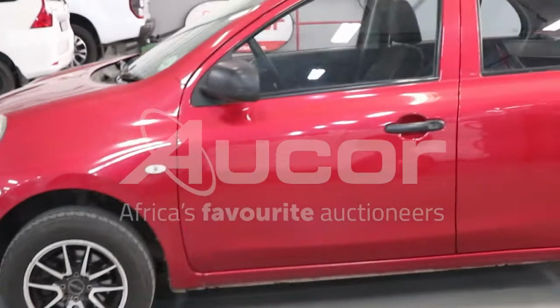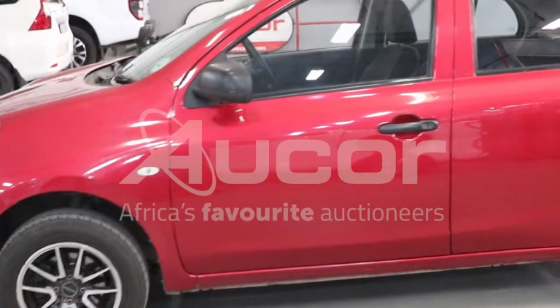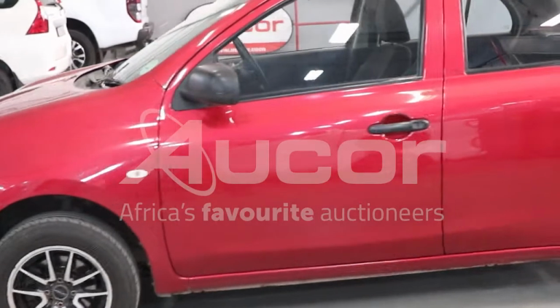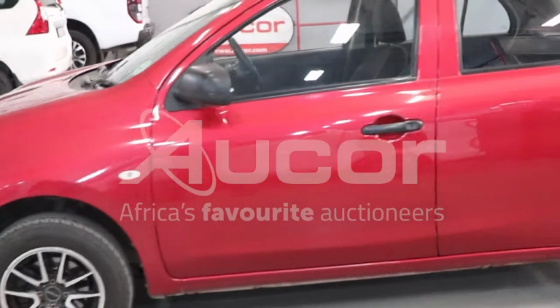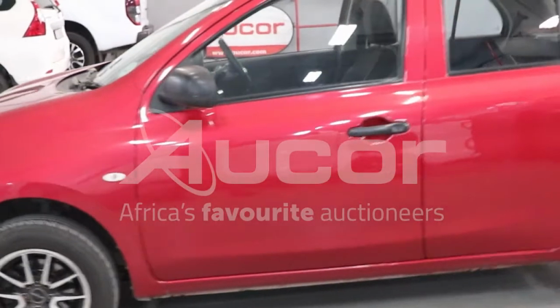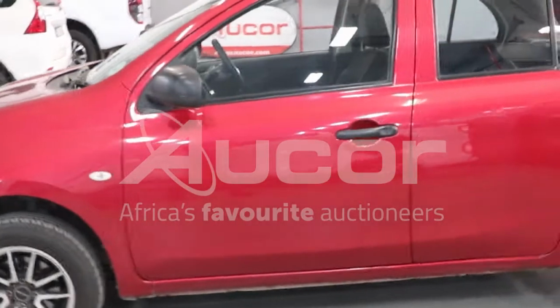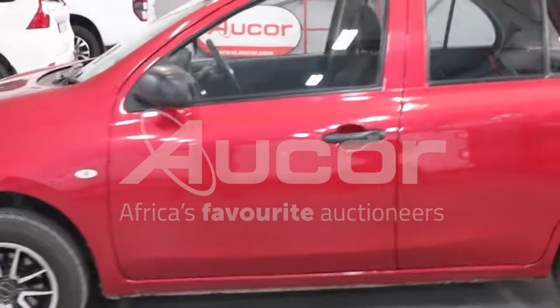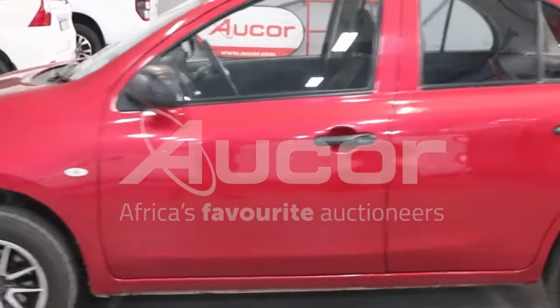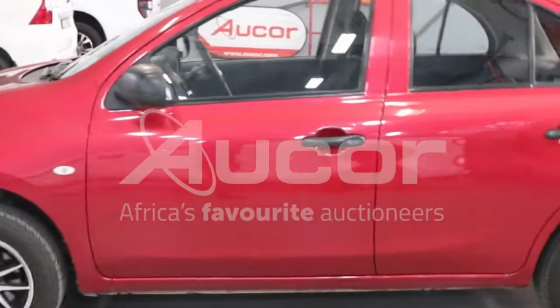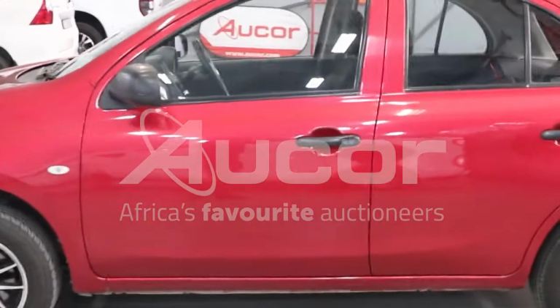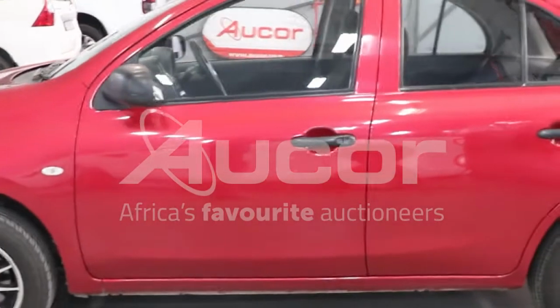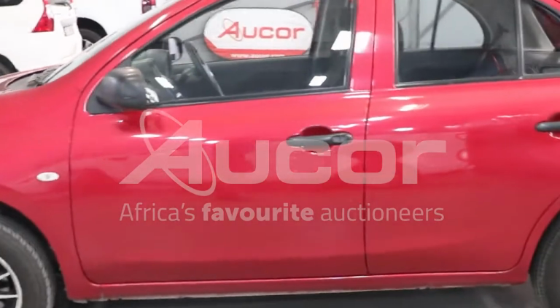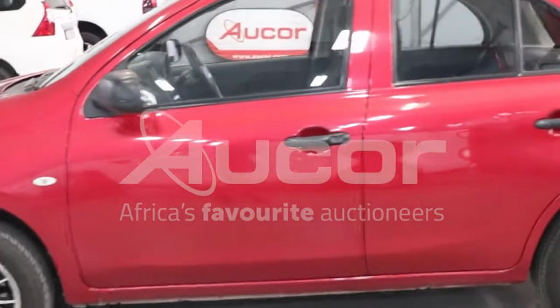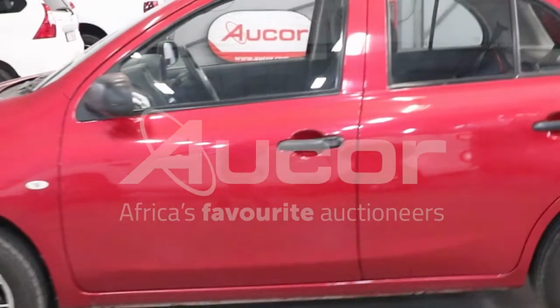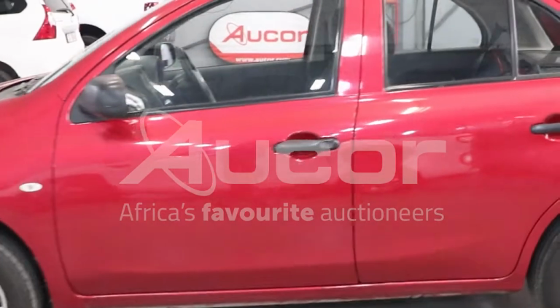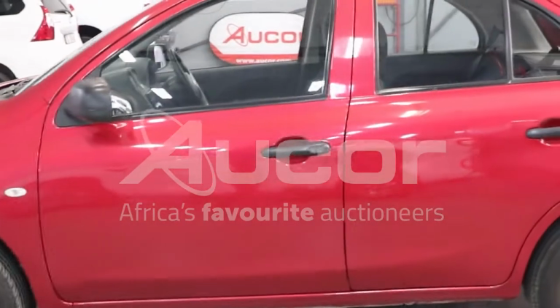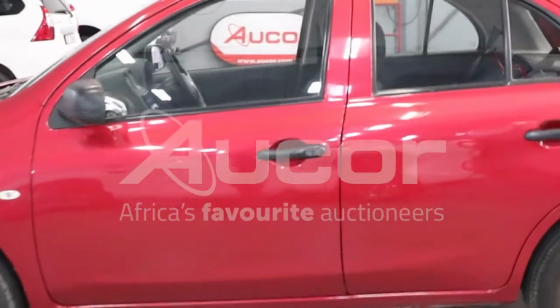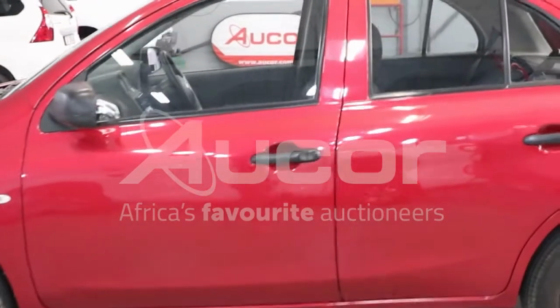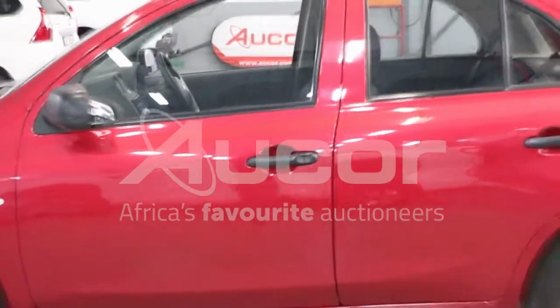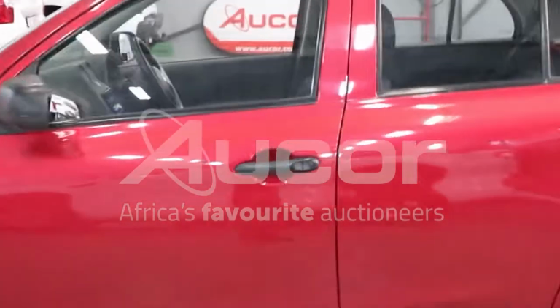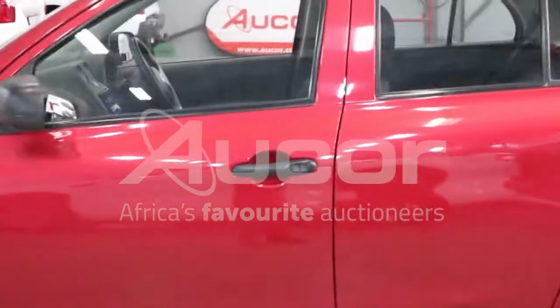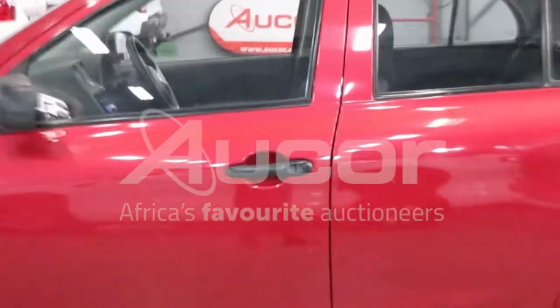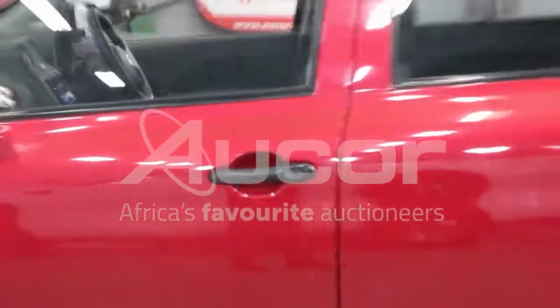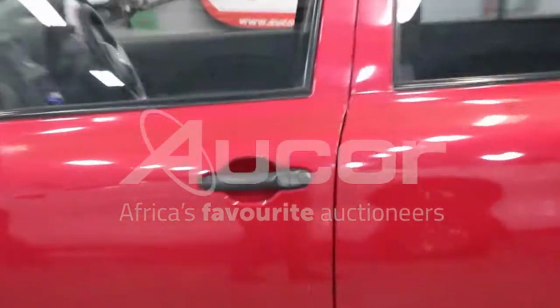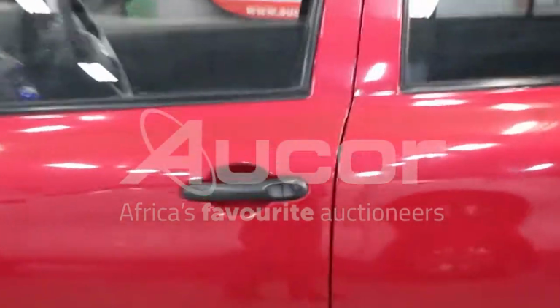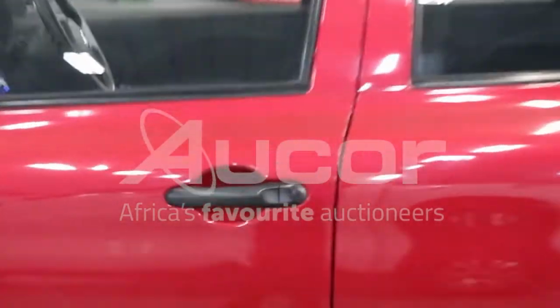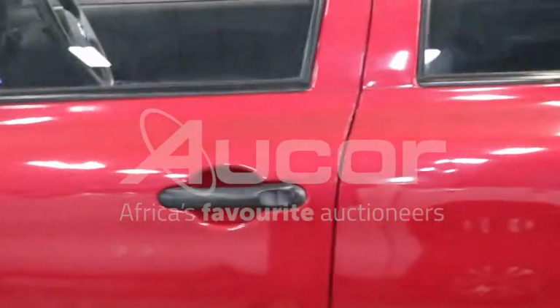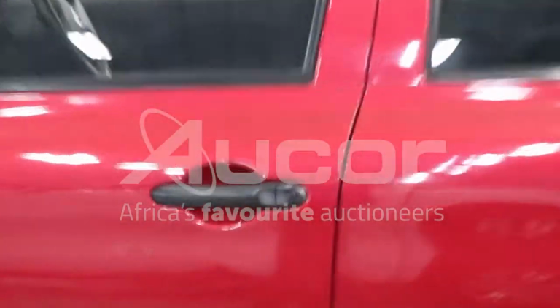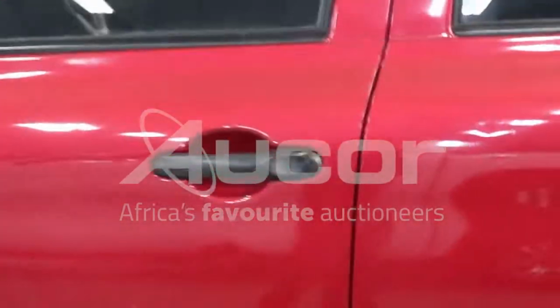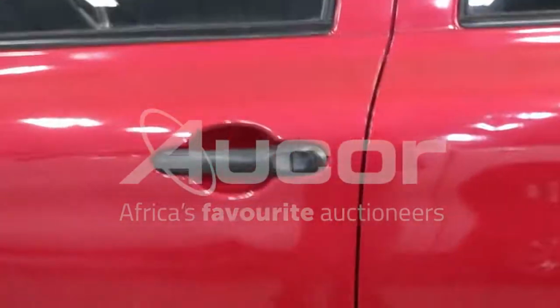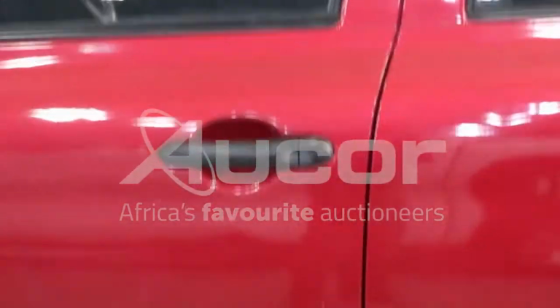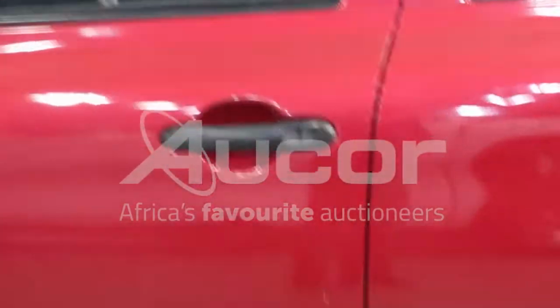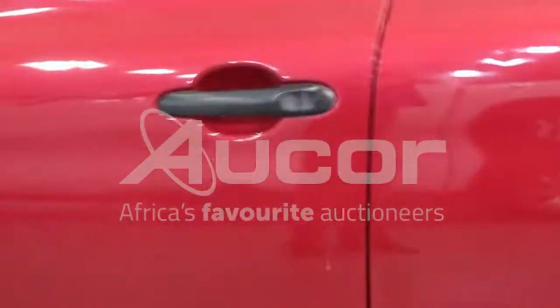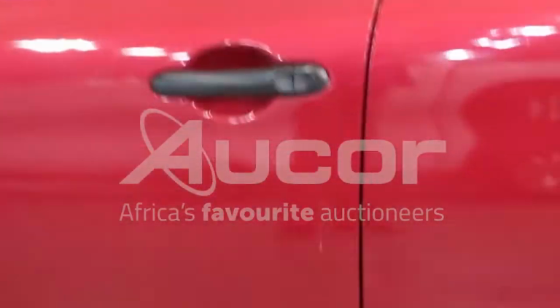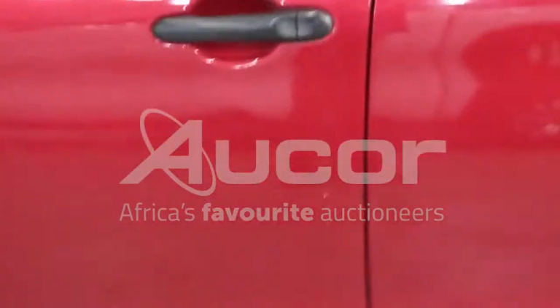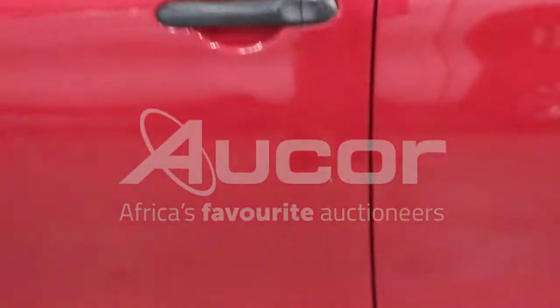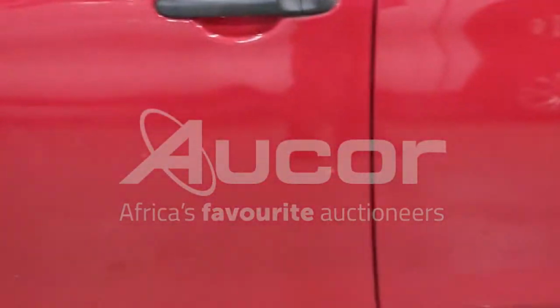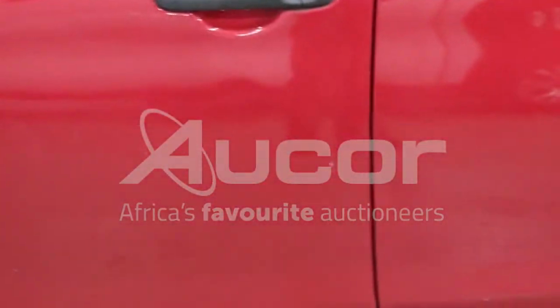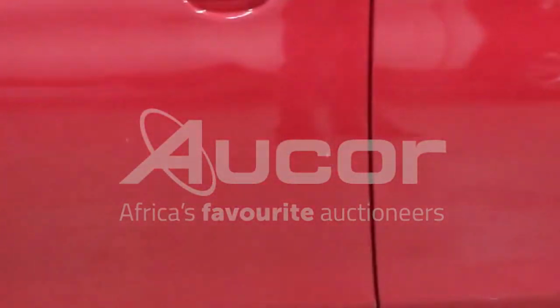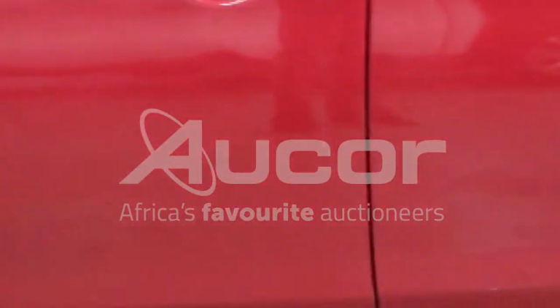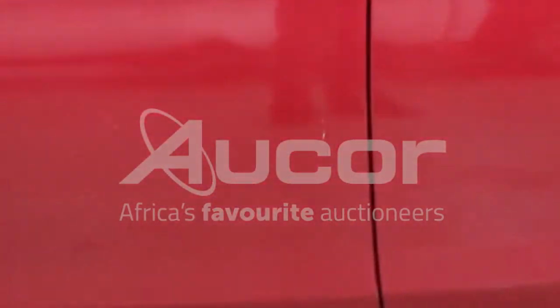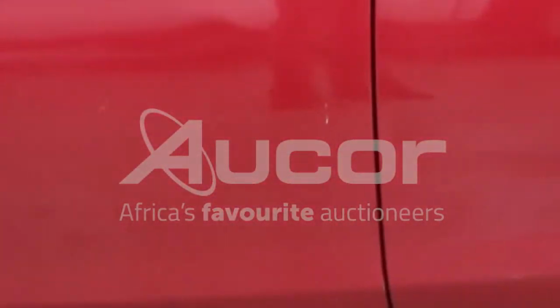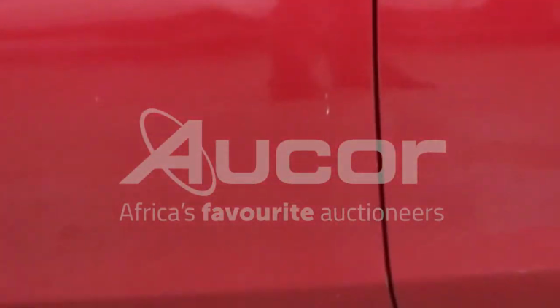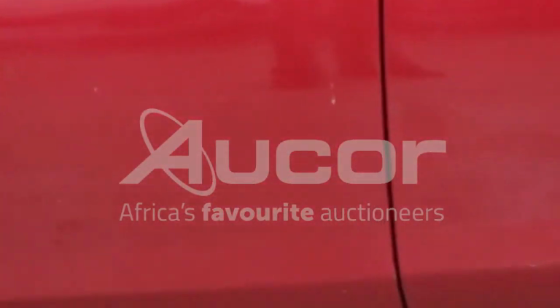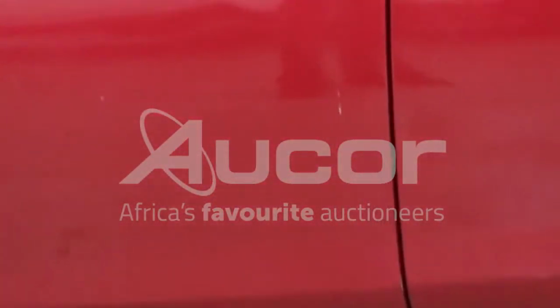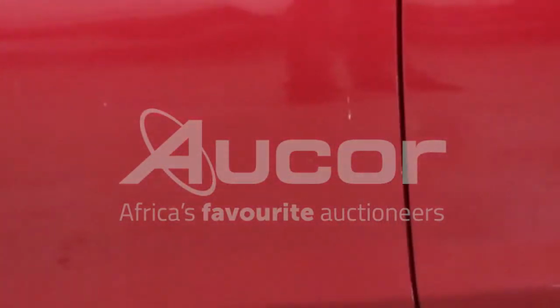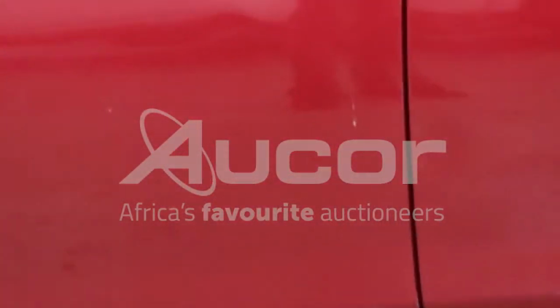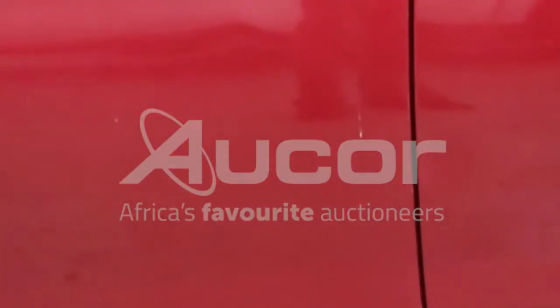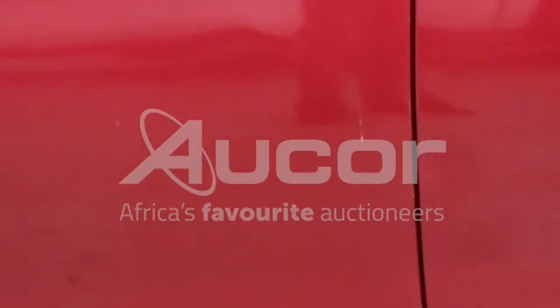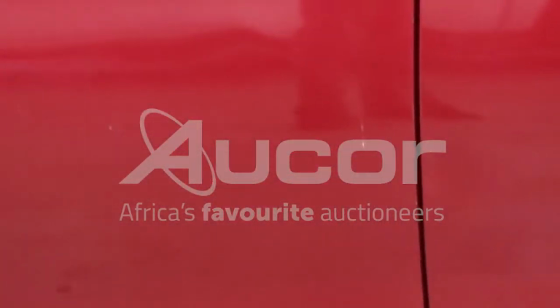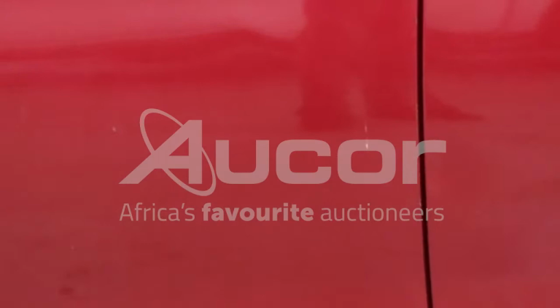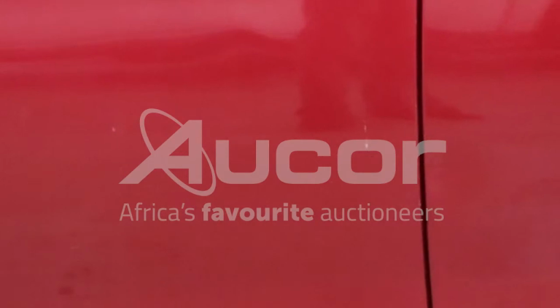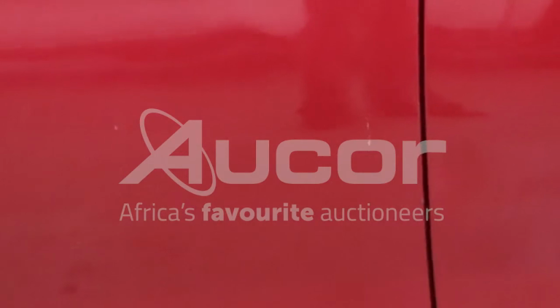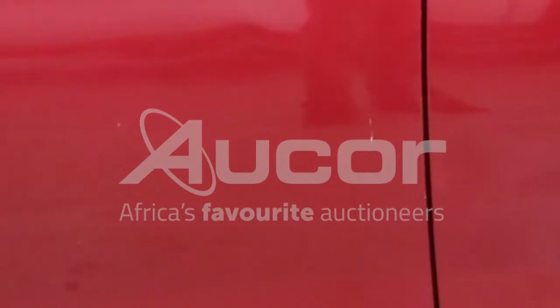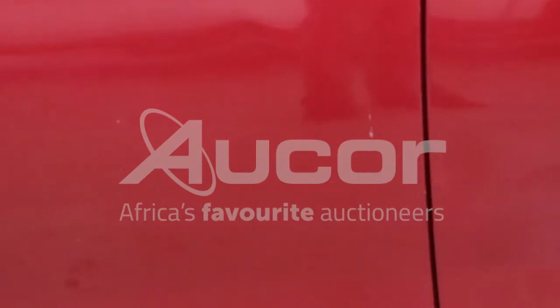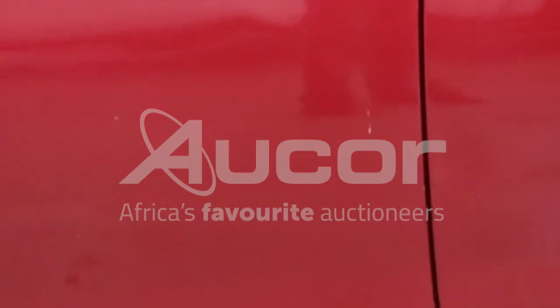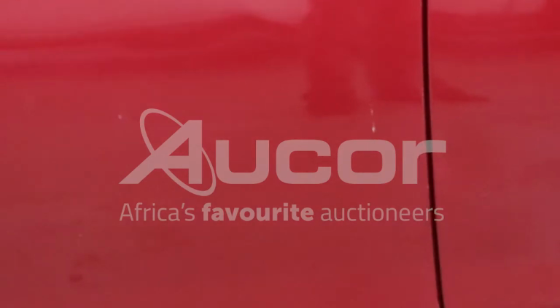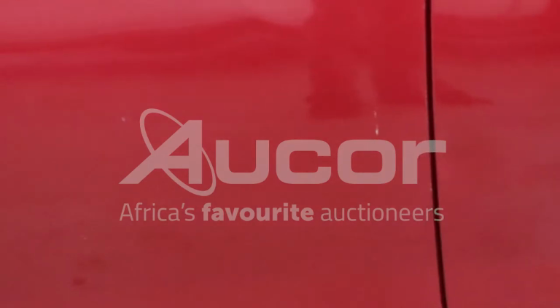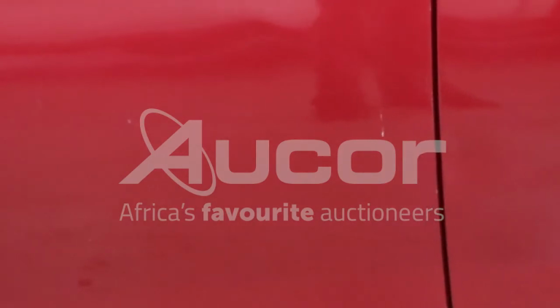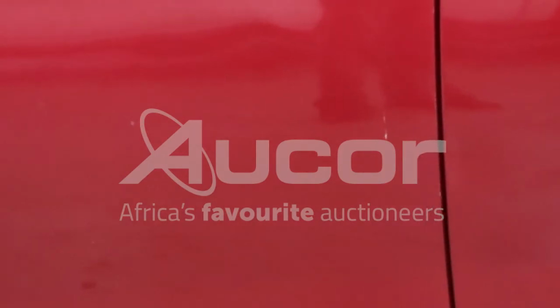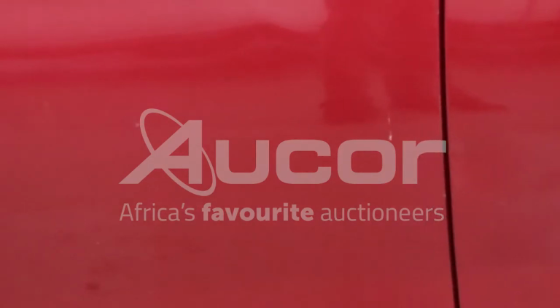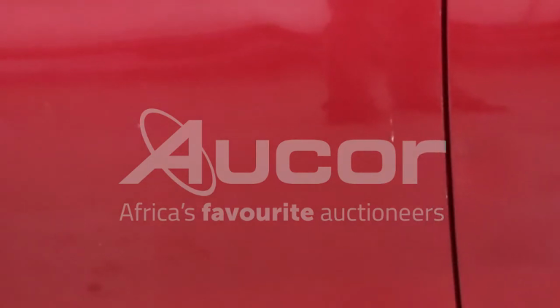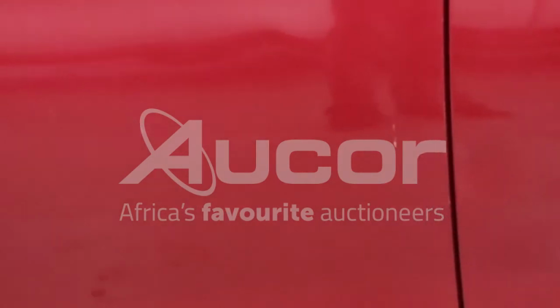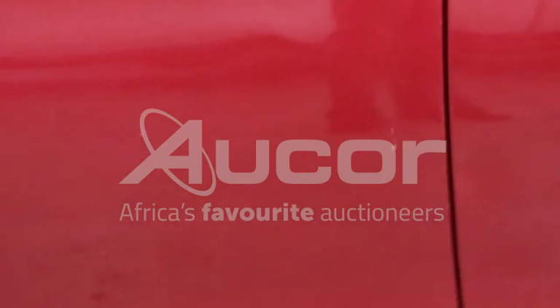There are a couple of chips on the front left passenger door, below the door handle.